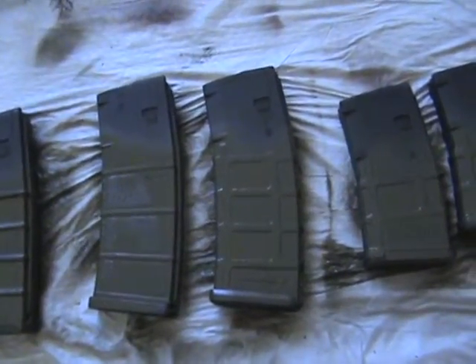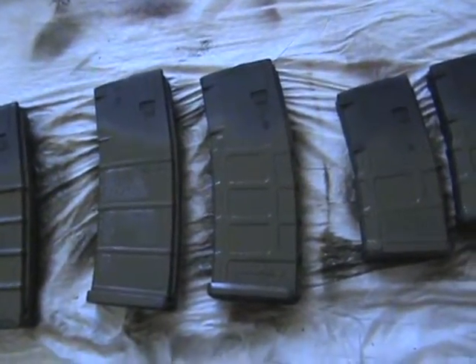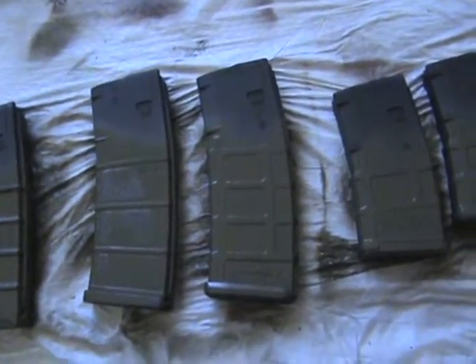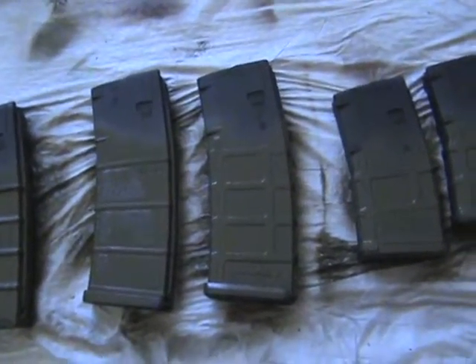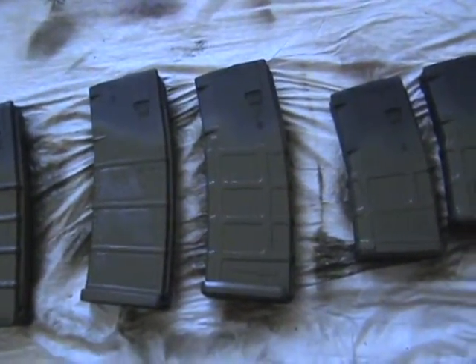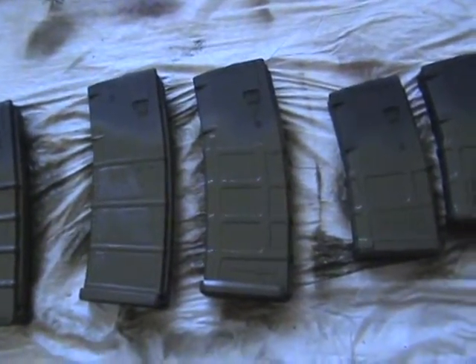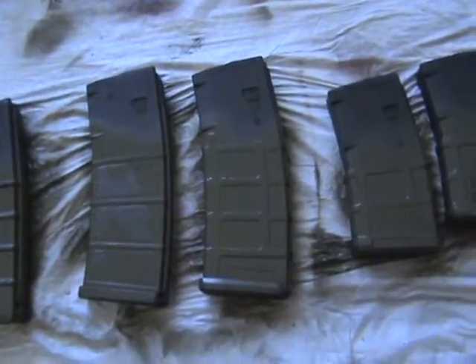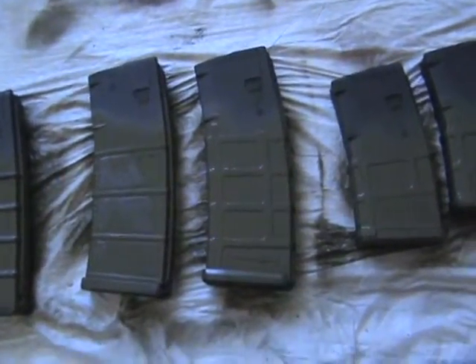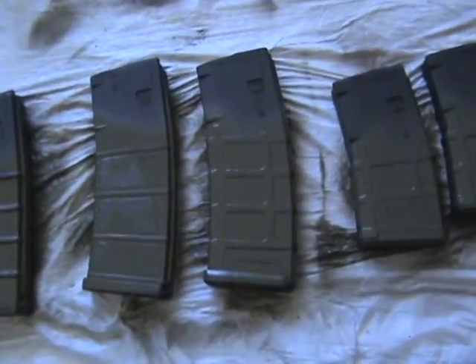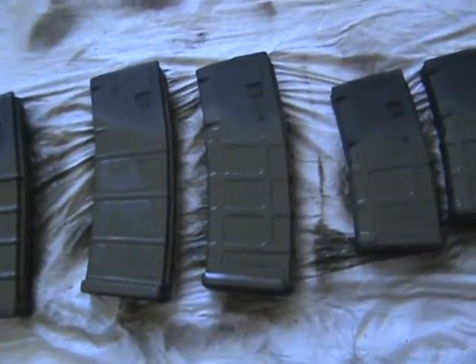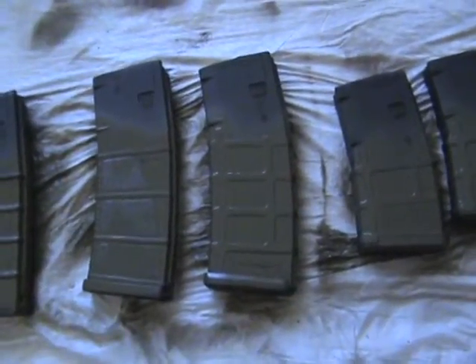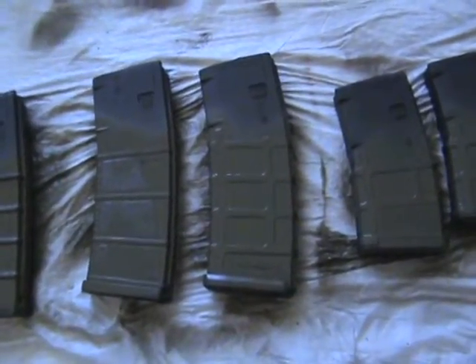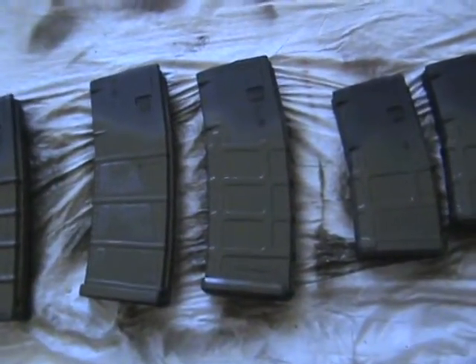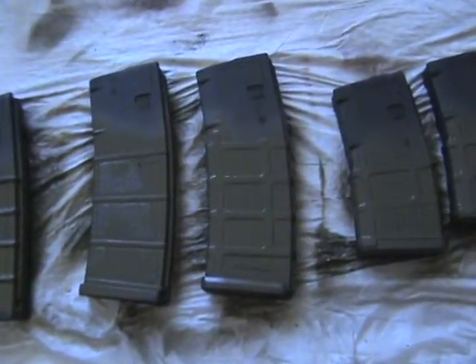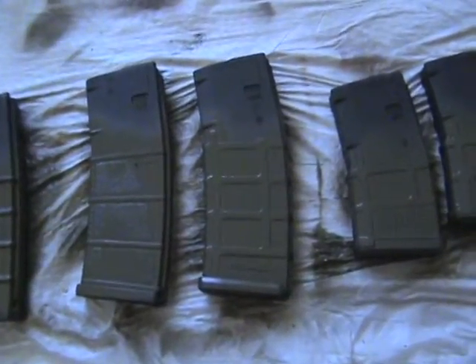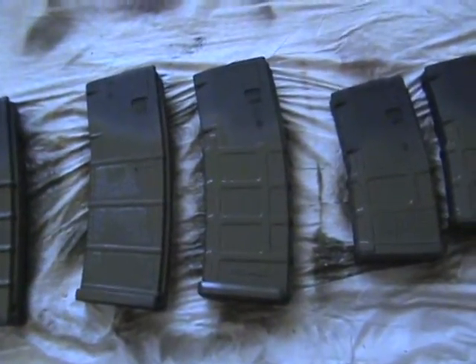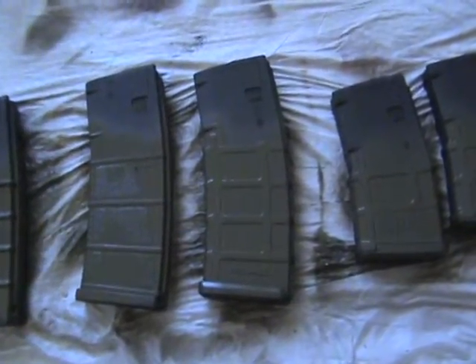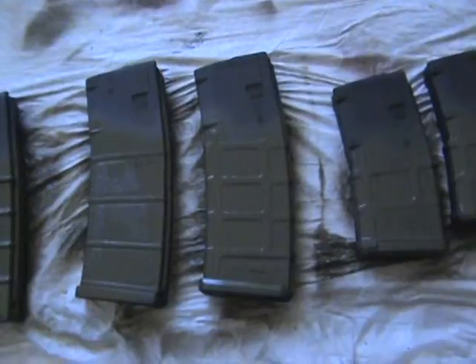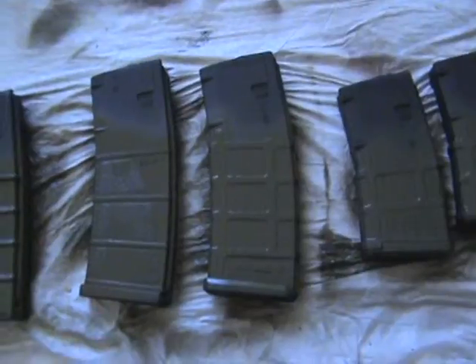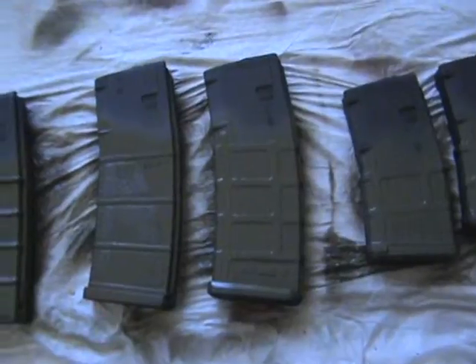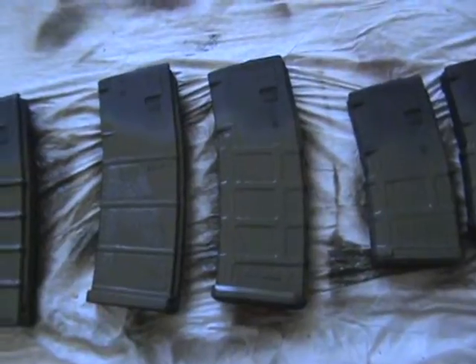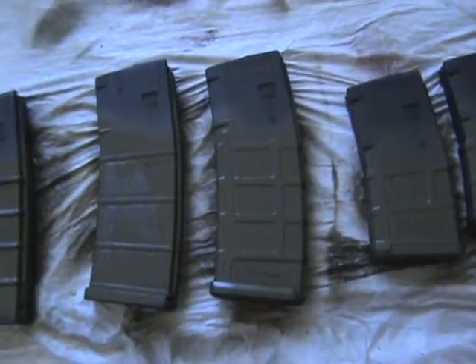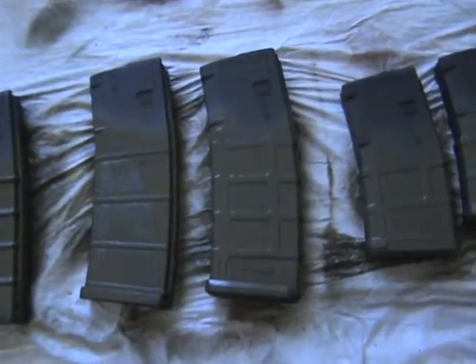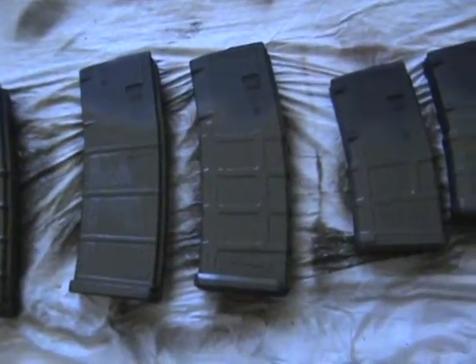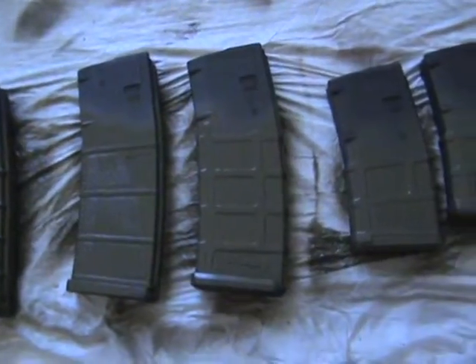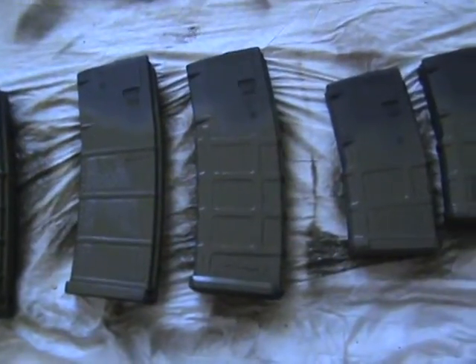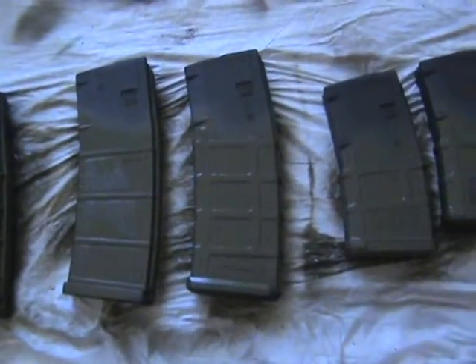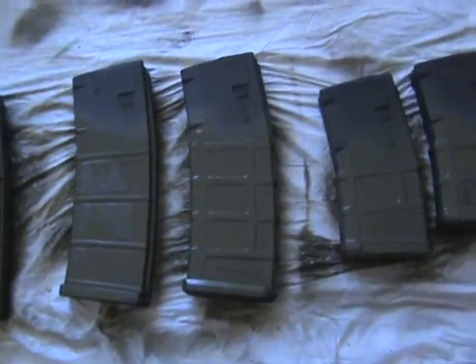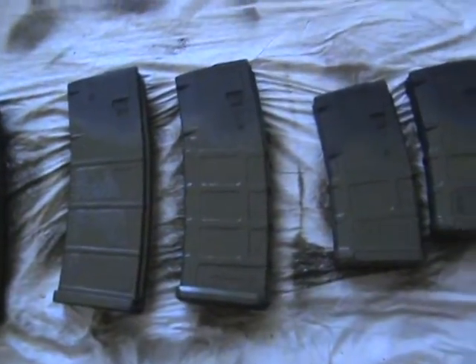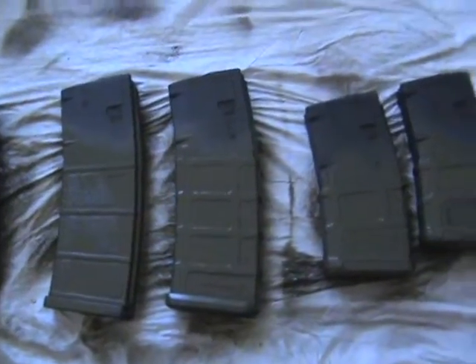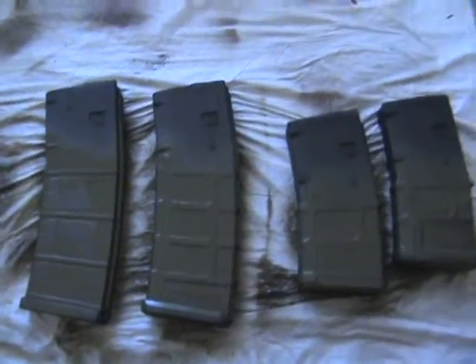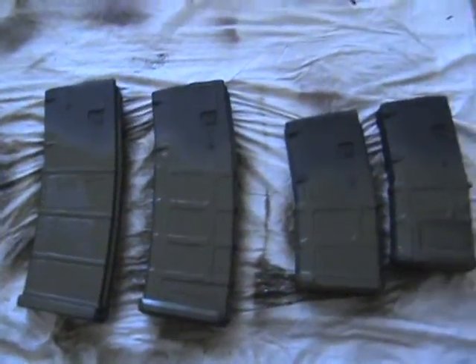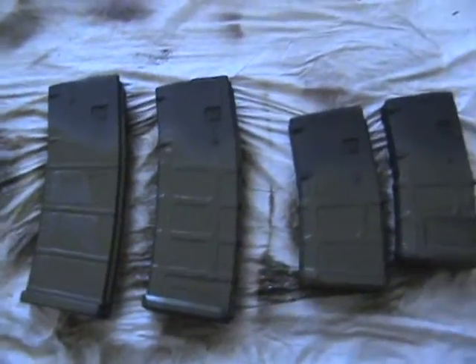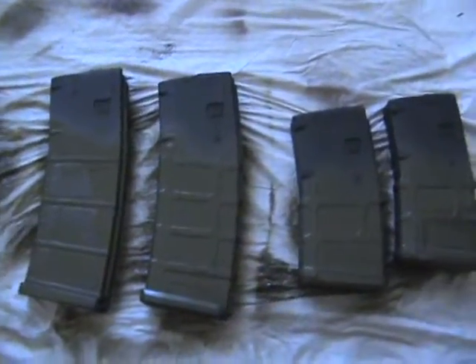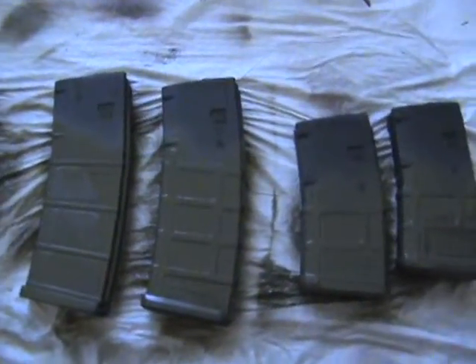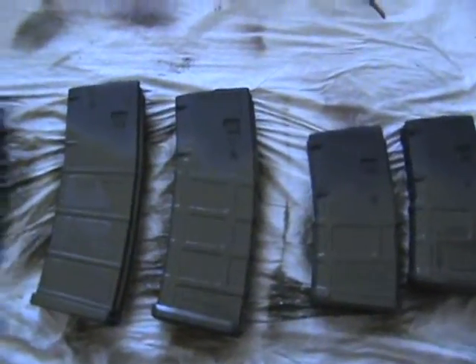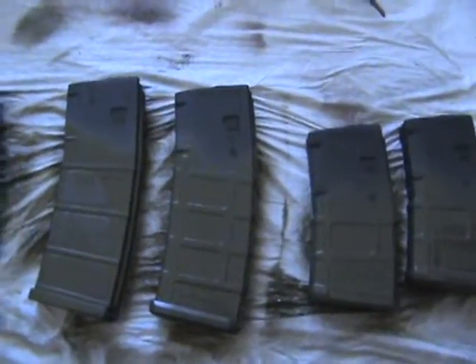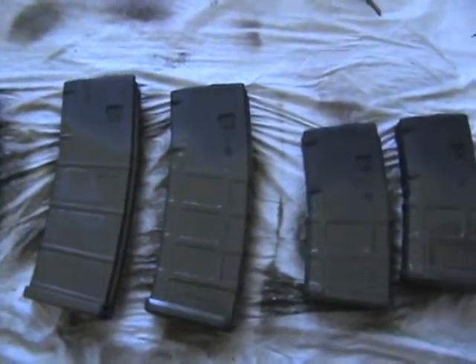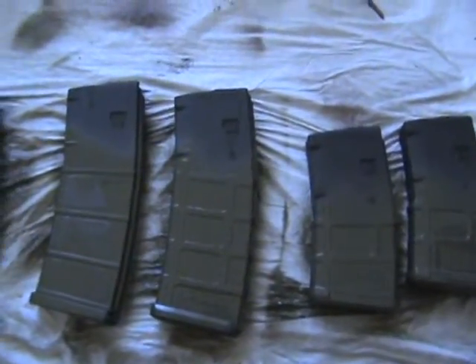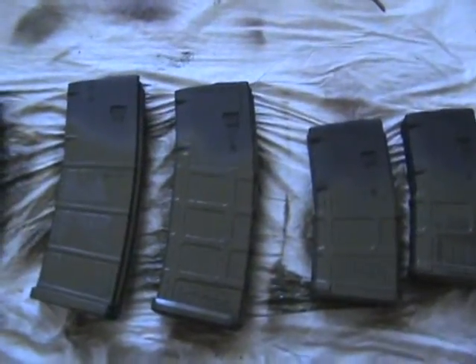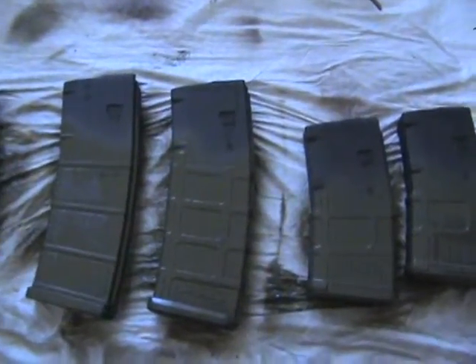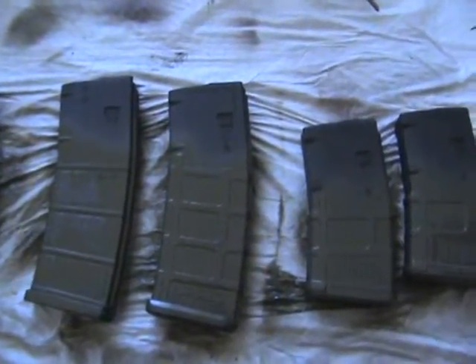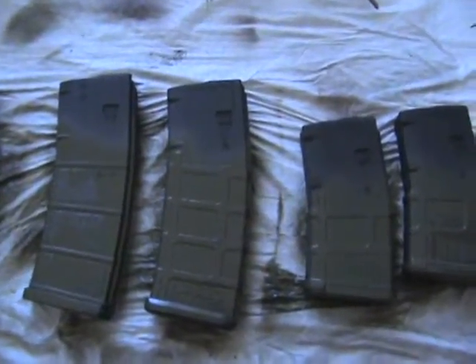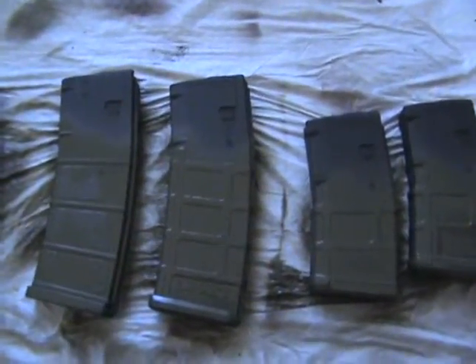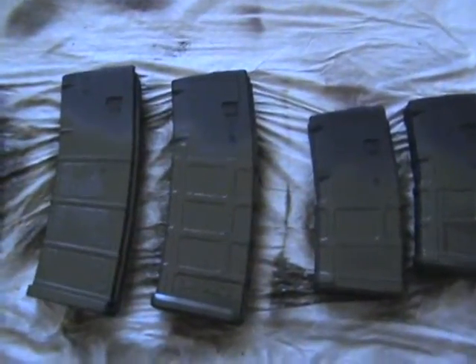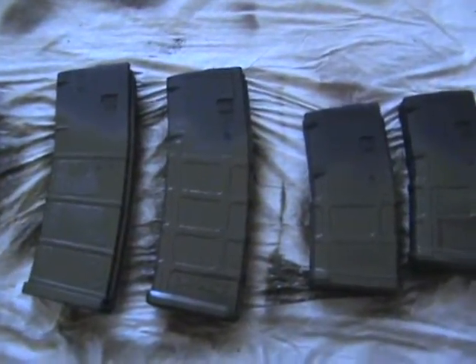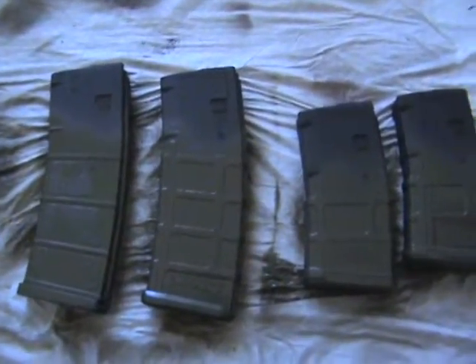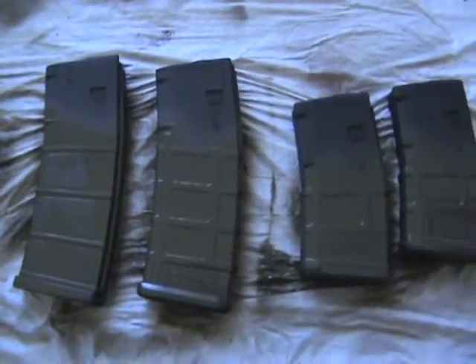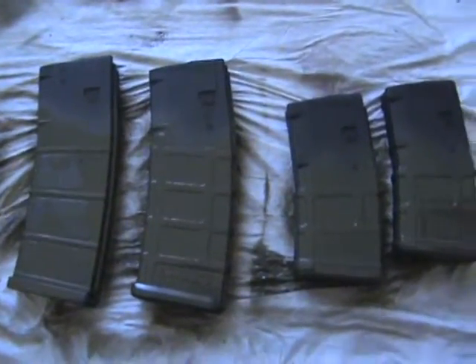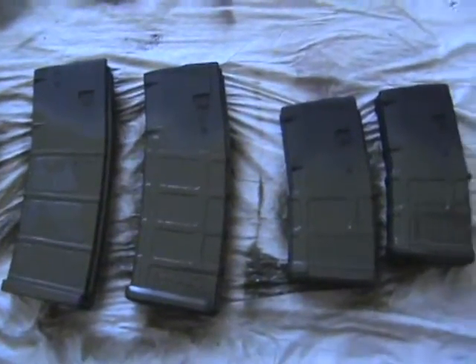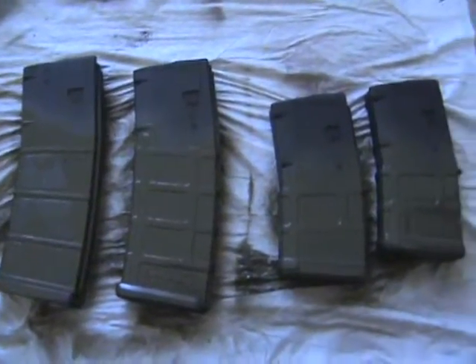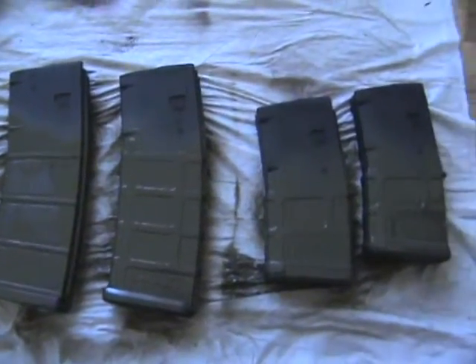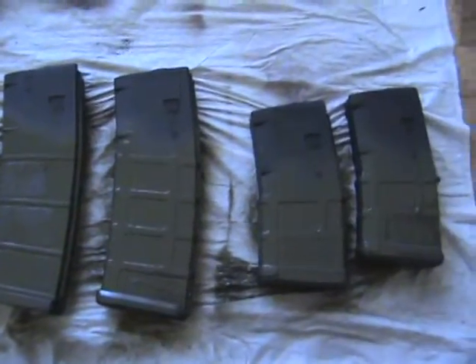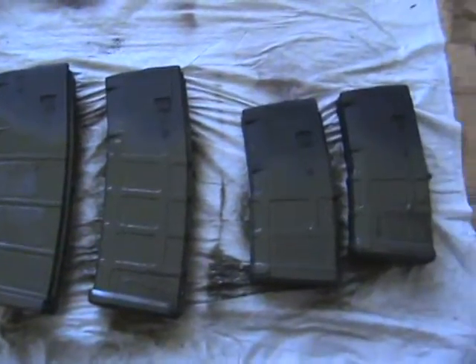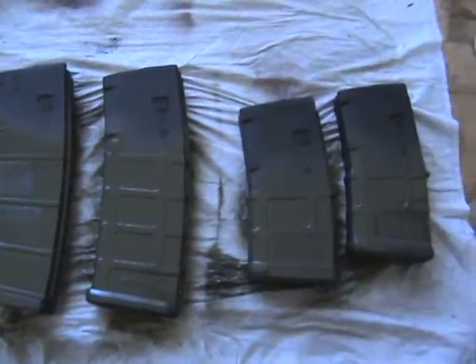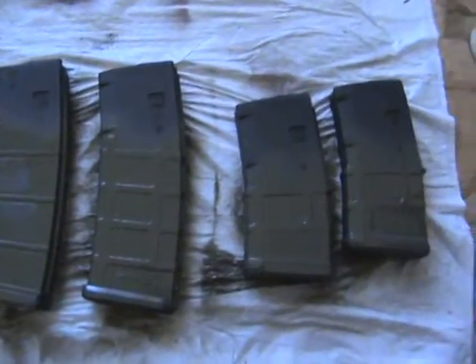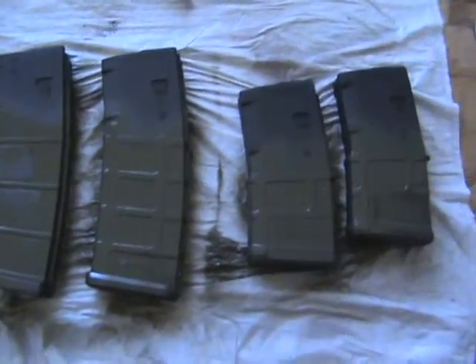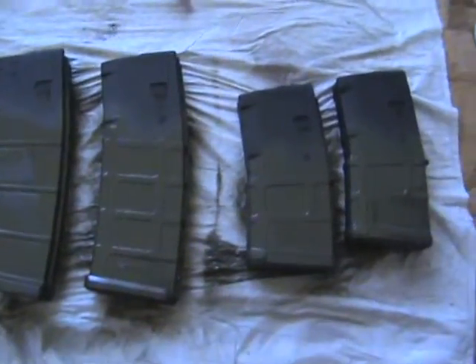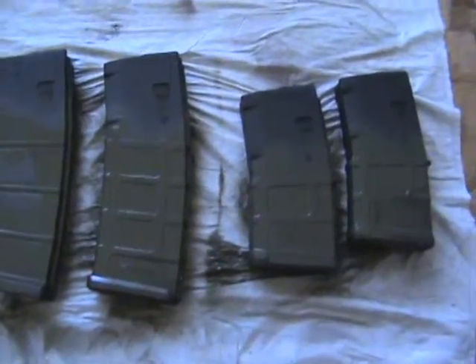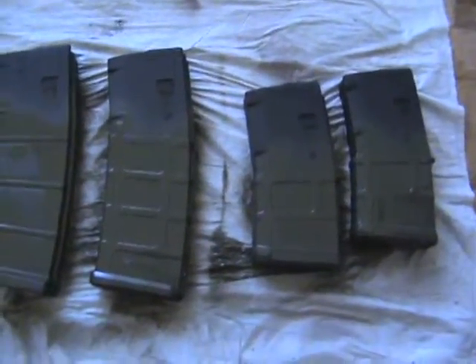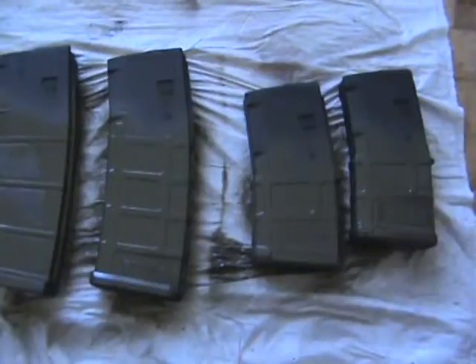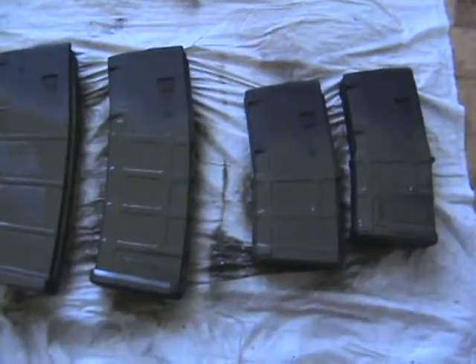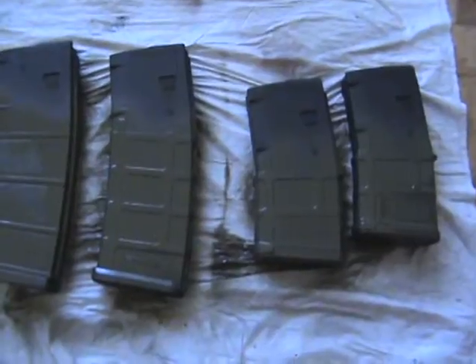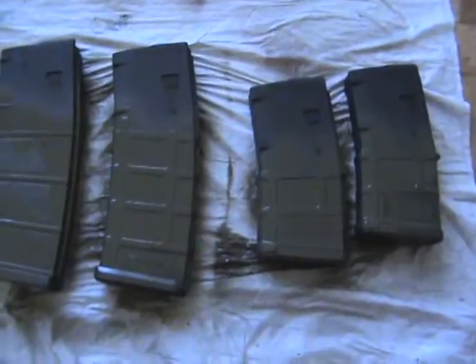I'll let them sit for a few minutes and cut back to it so you don't have to wait half an hour just to watch me paint some magazines.